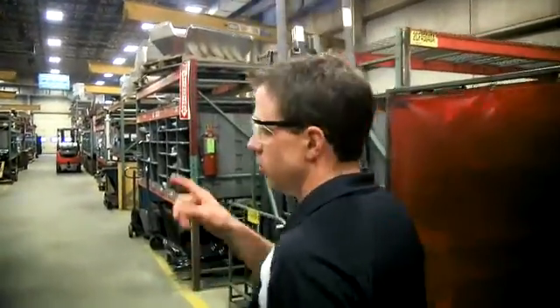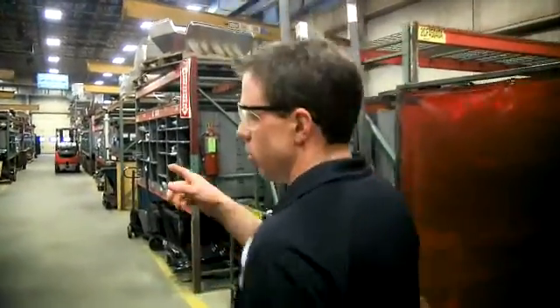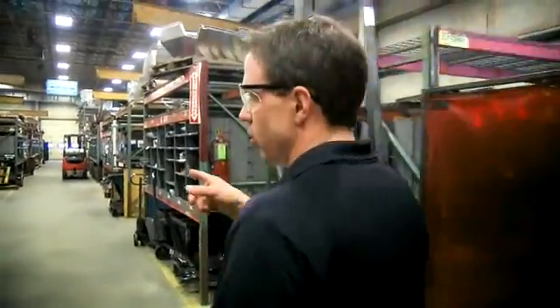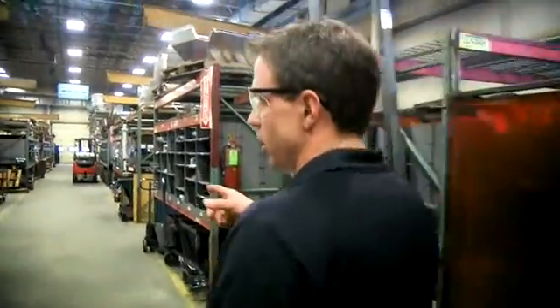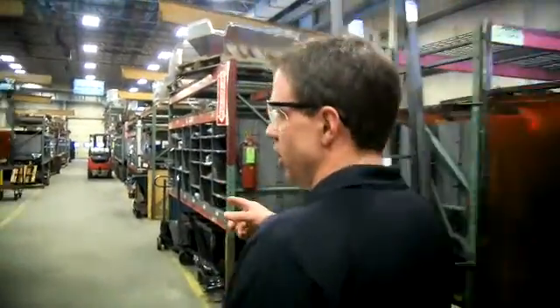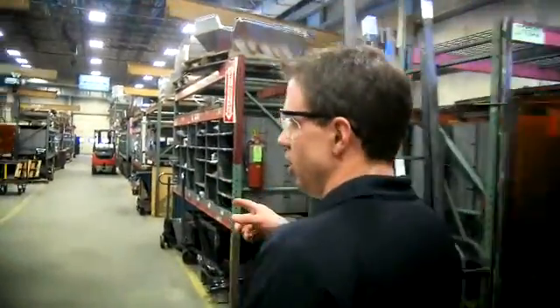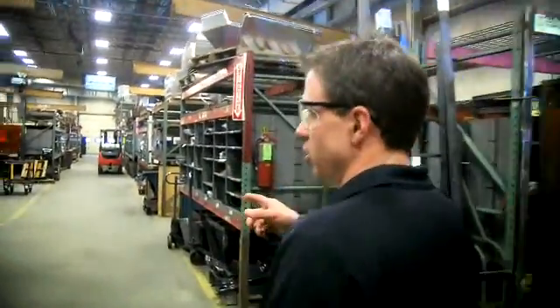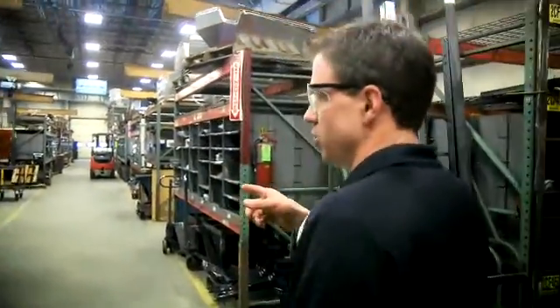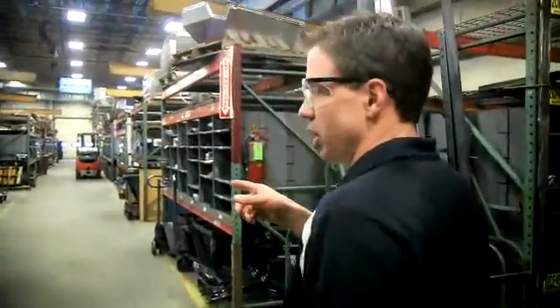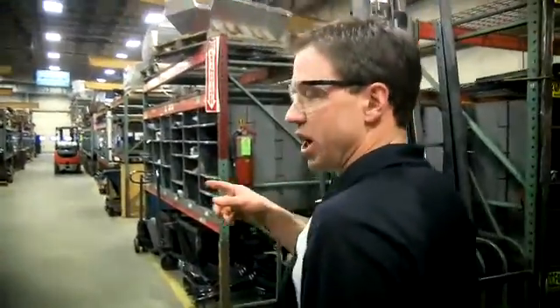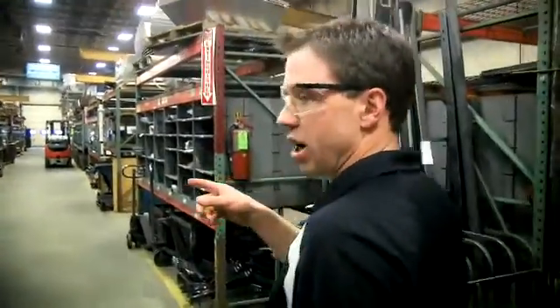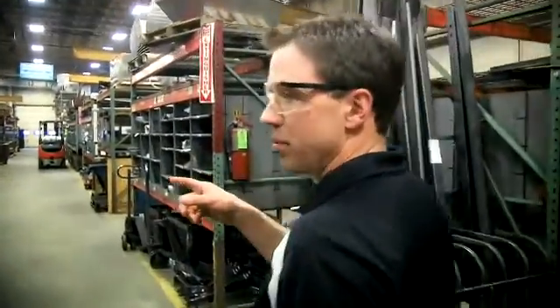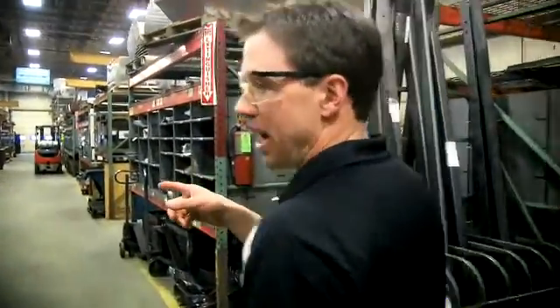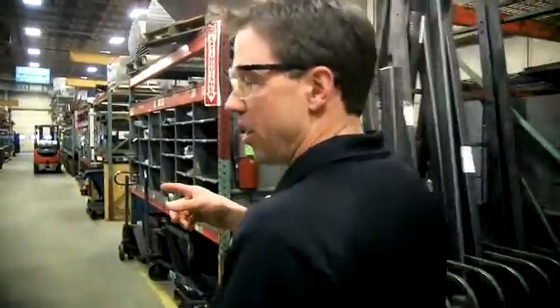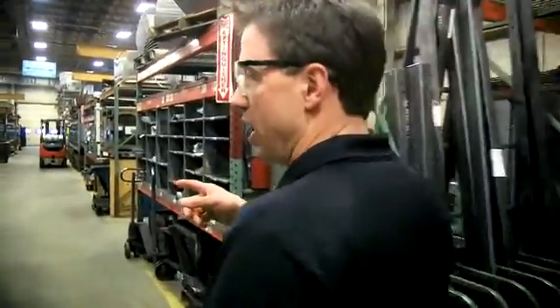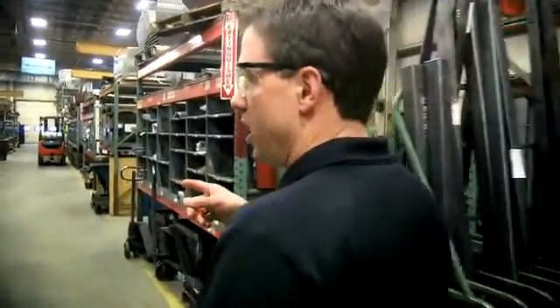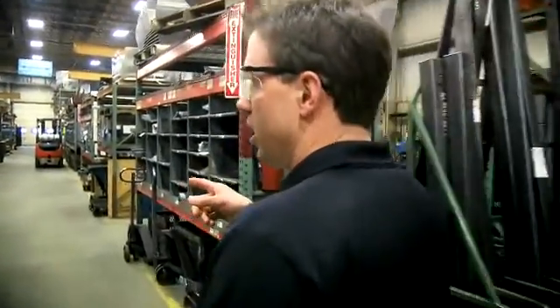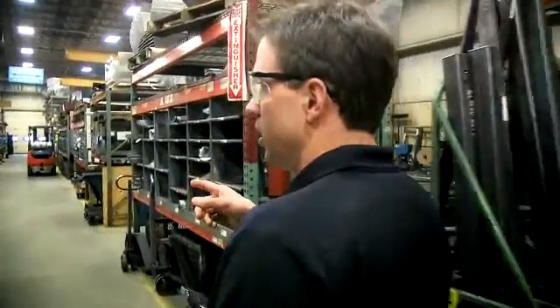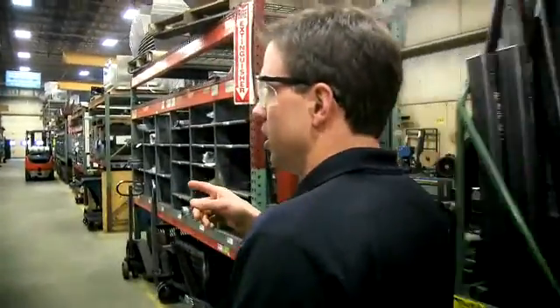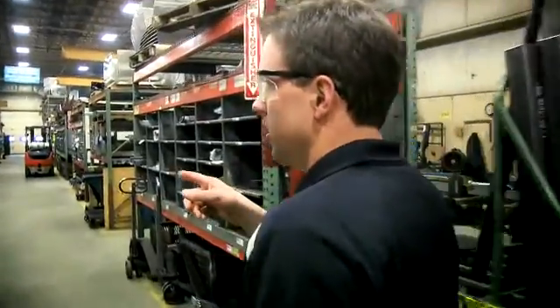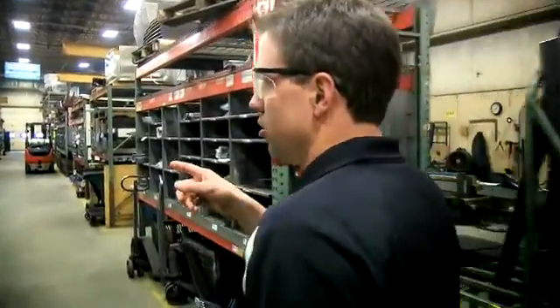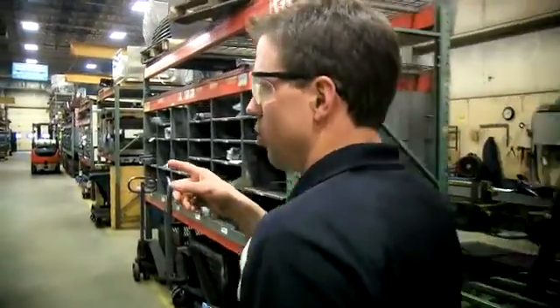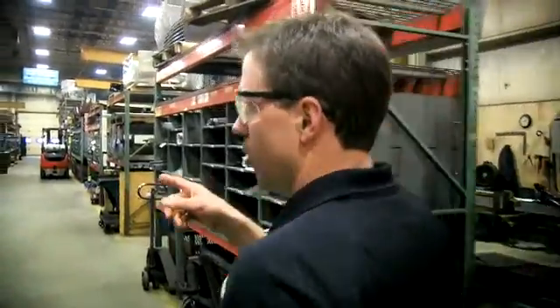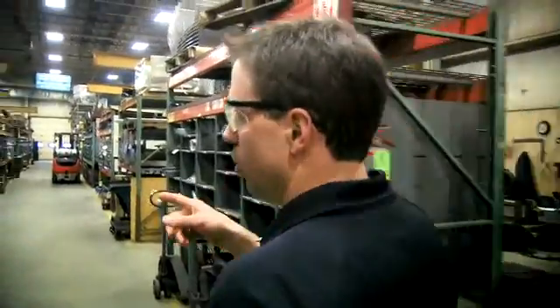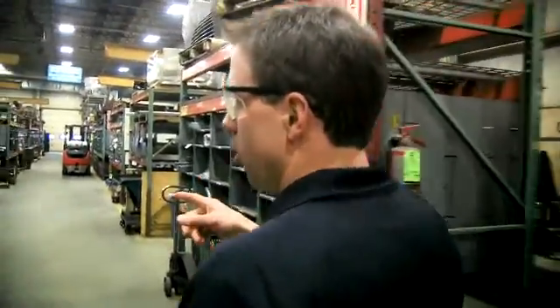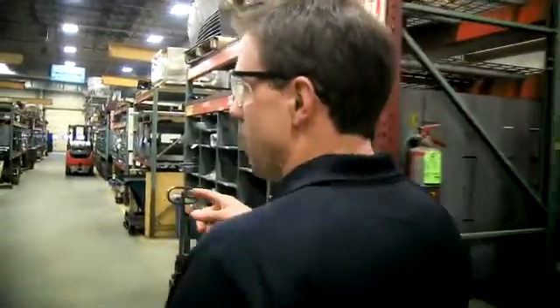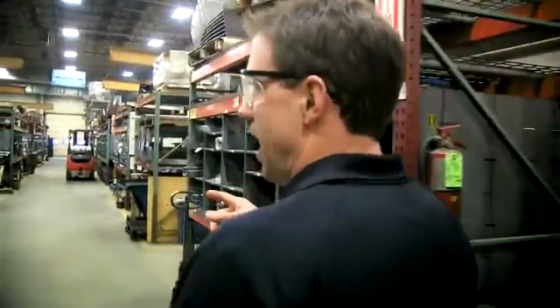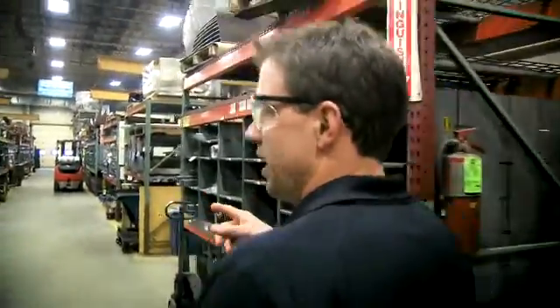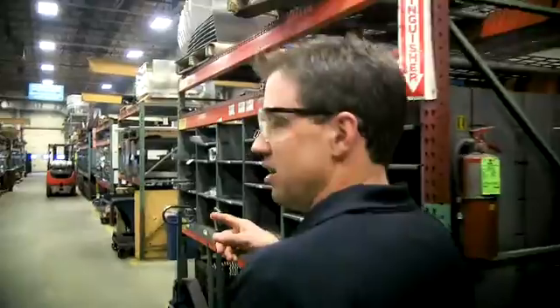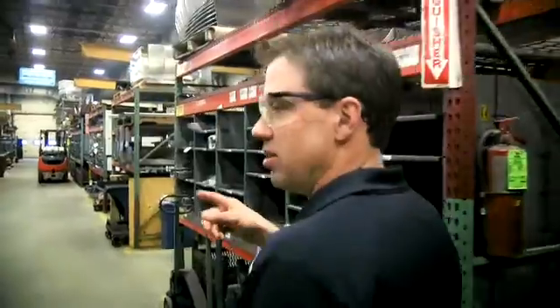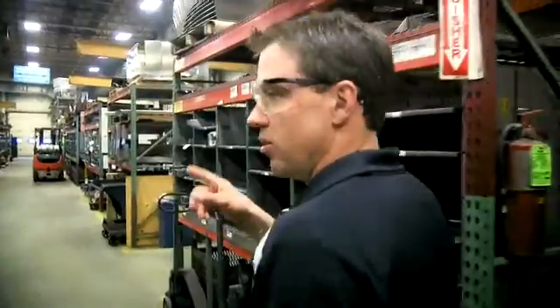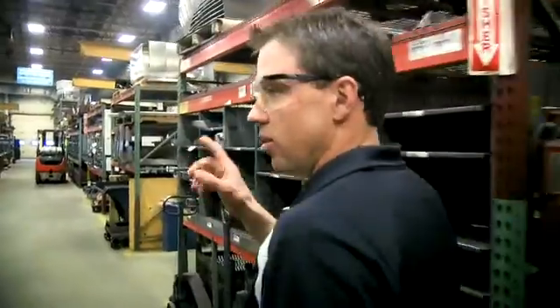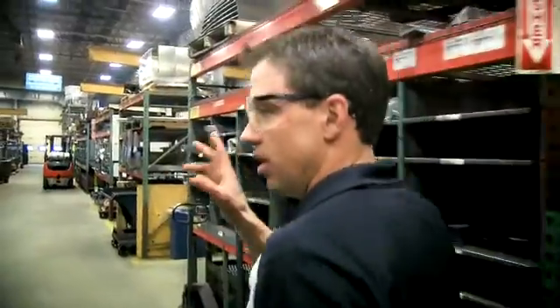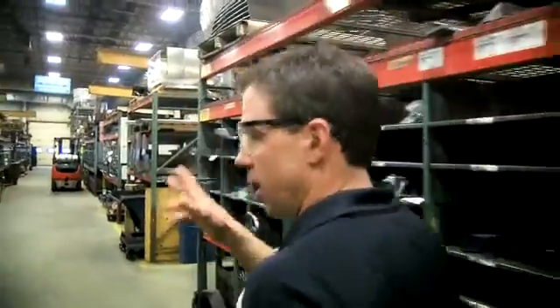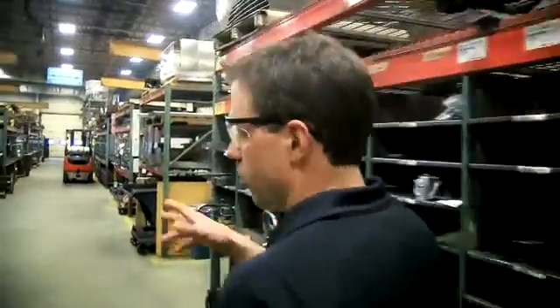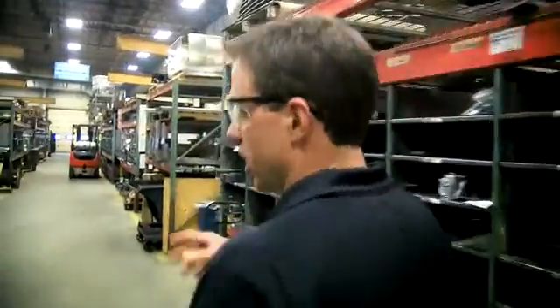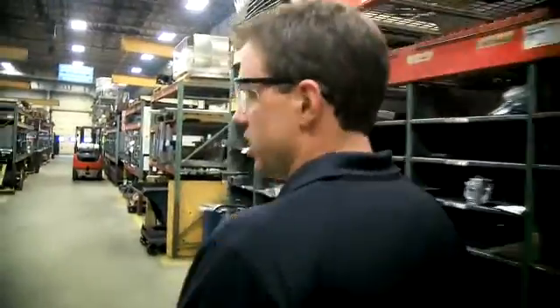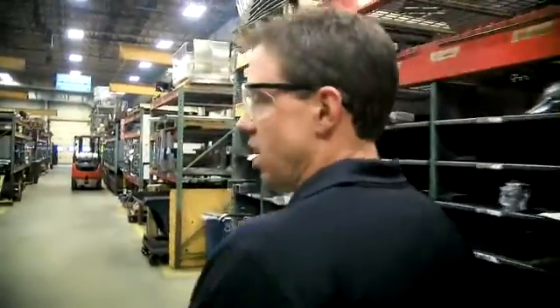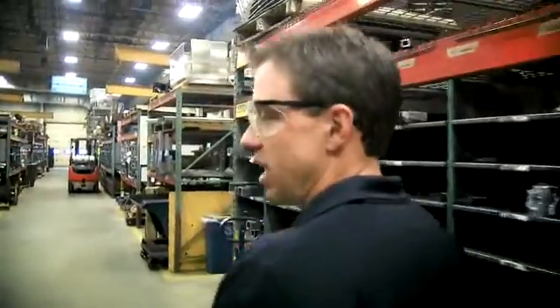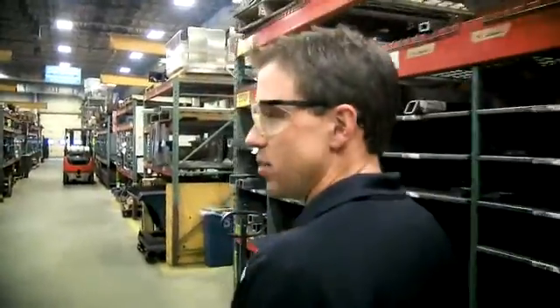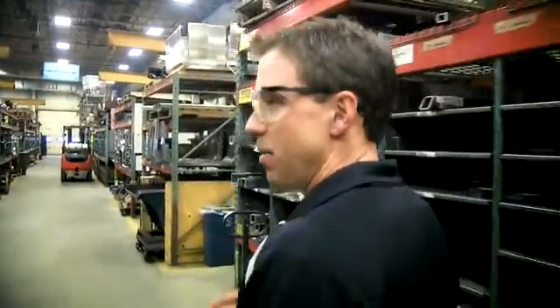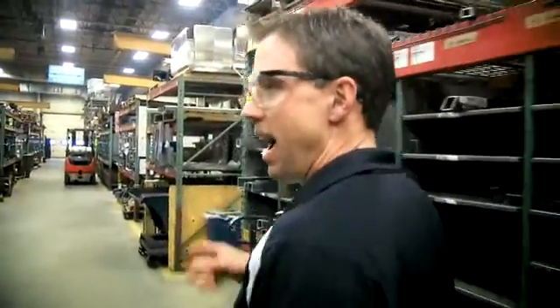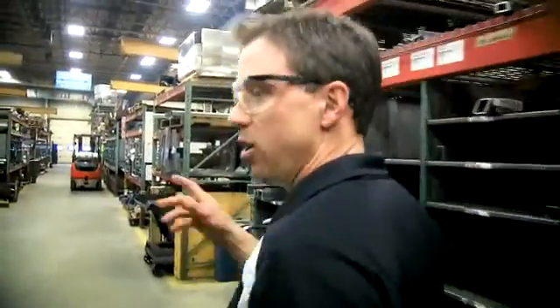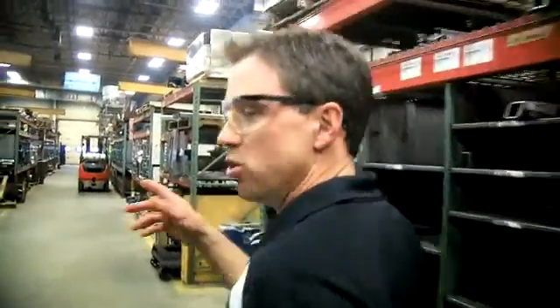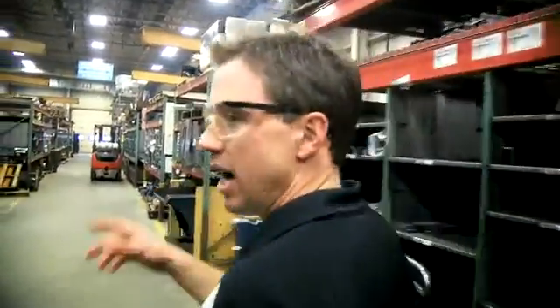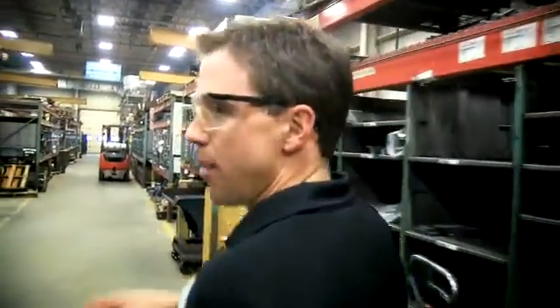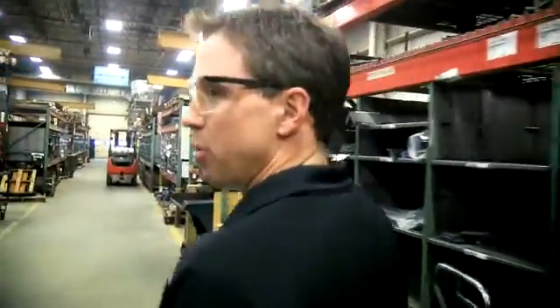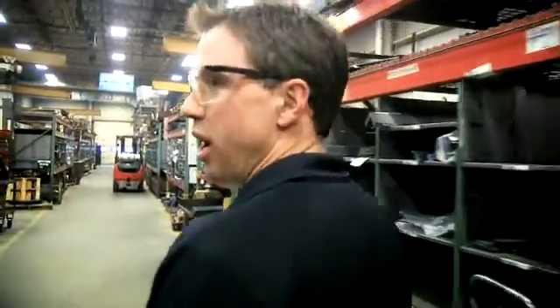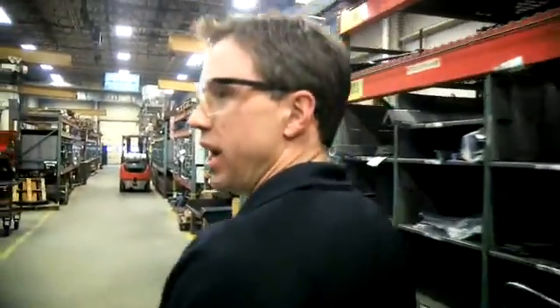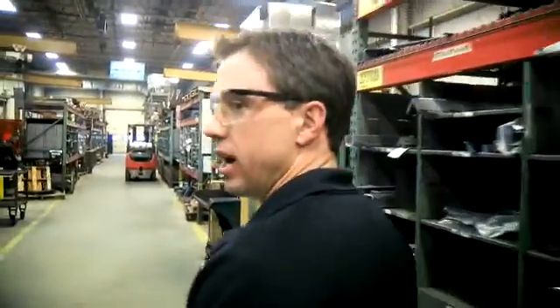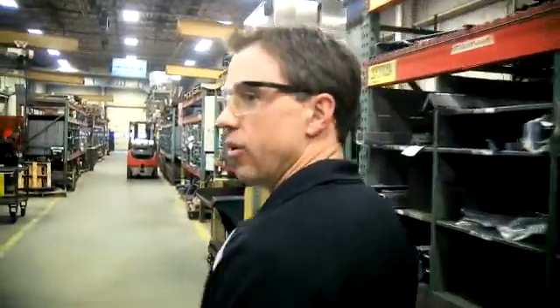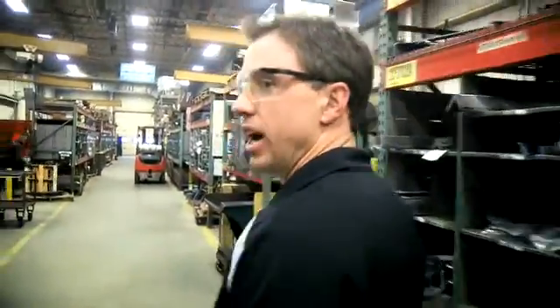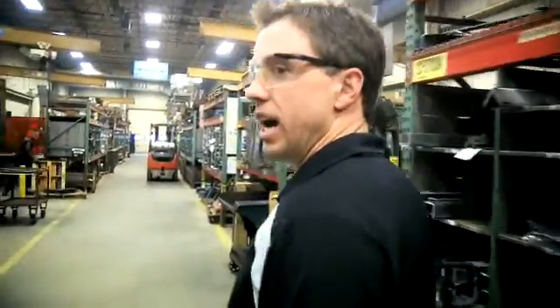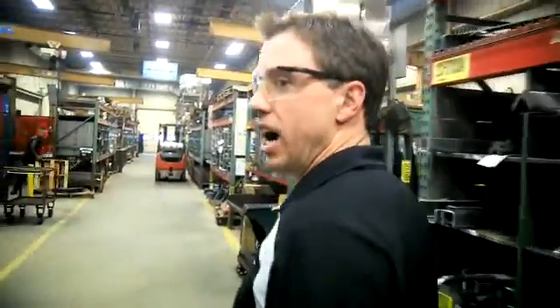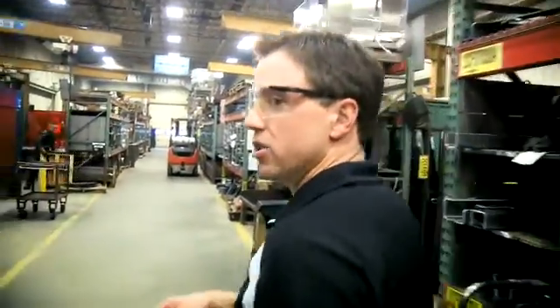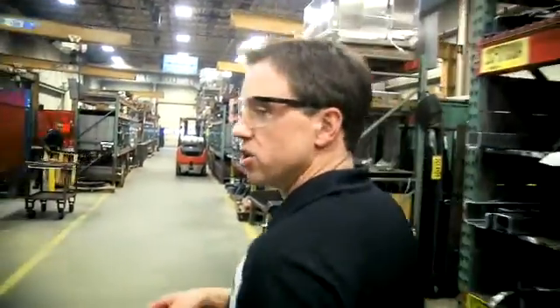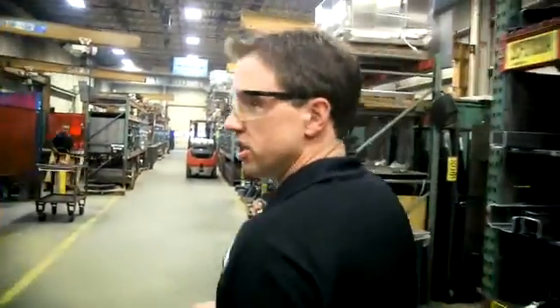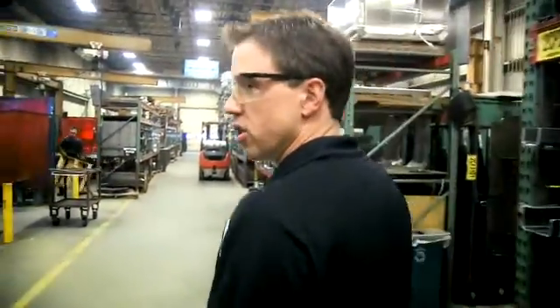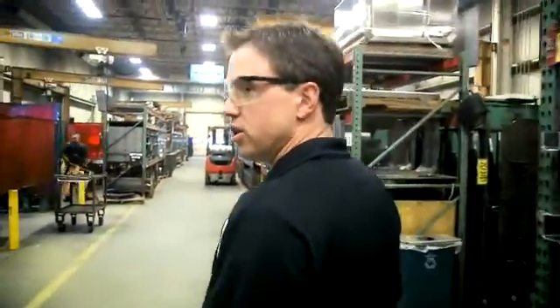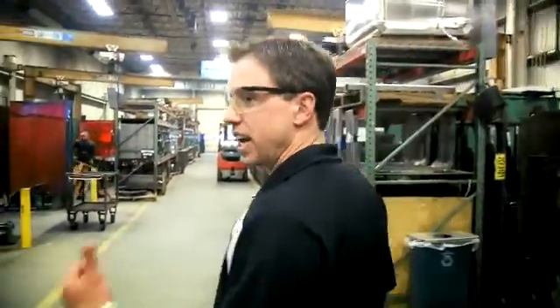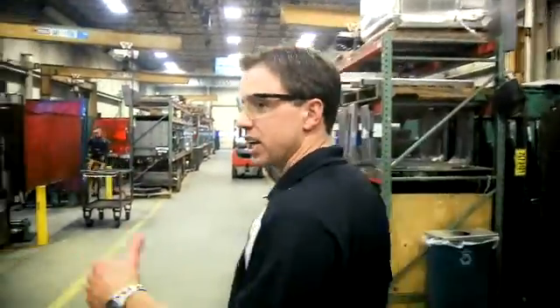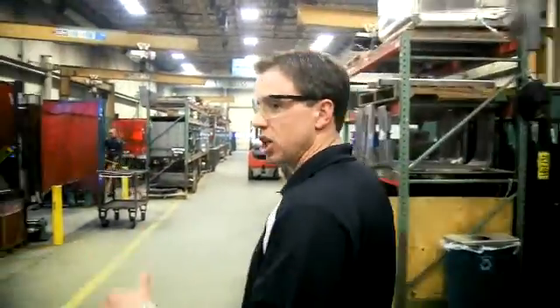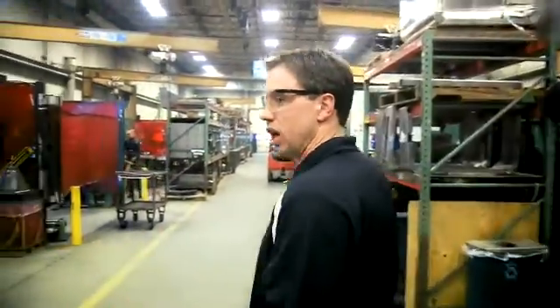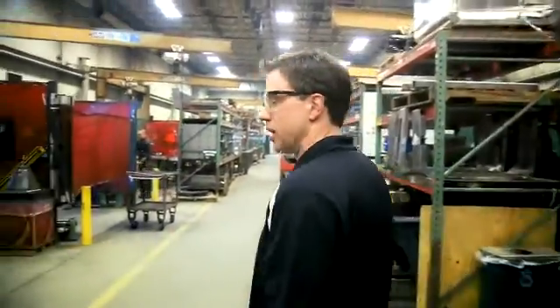We're going to come down here to our robot and talk to Matt, who's operating it right now. Let's go take a look.